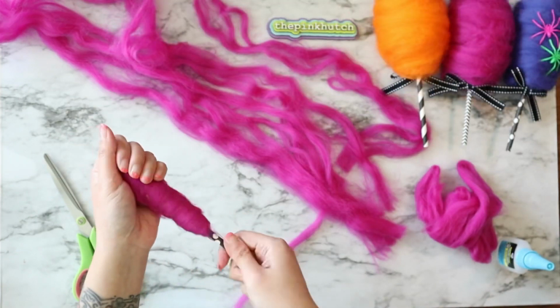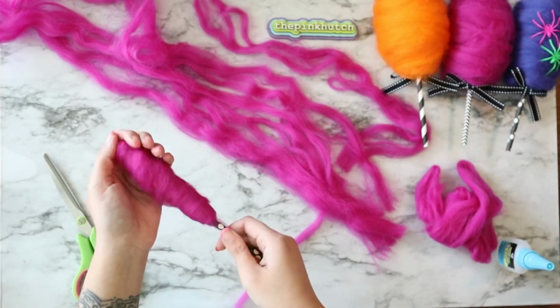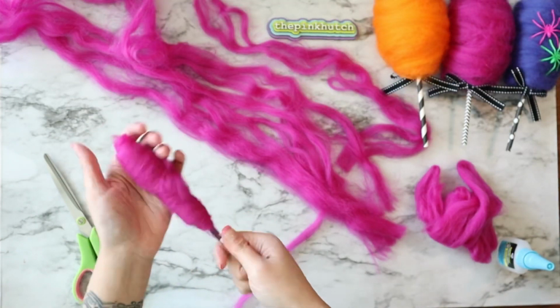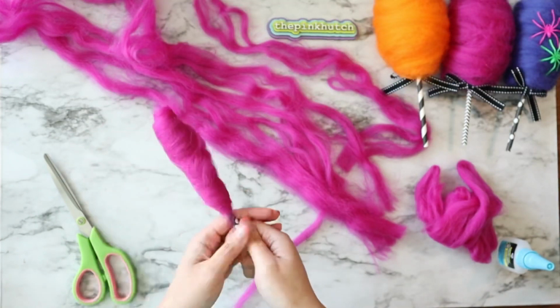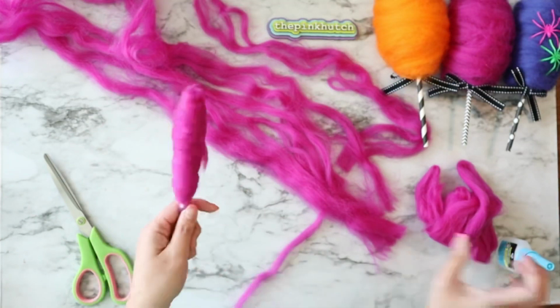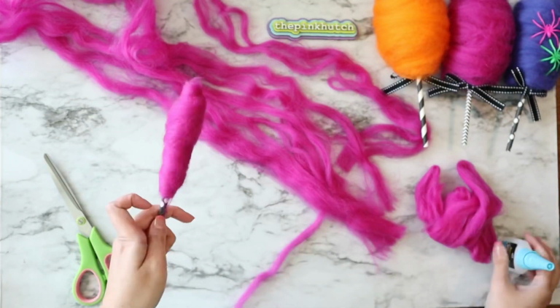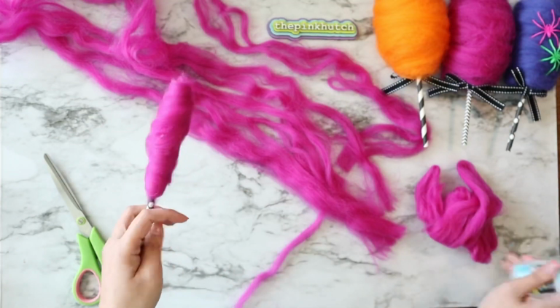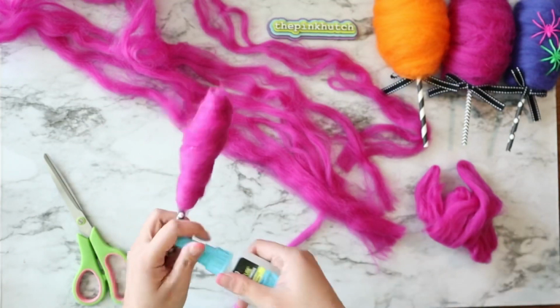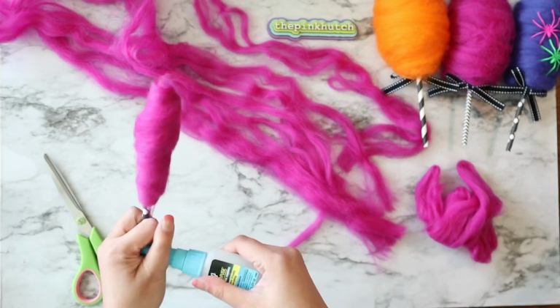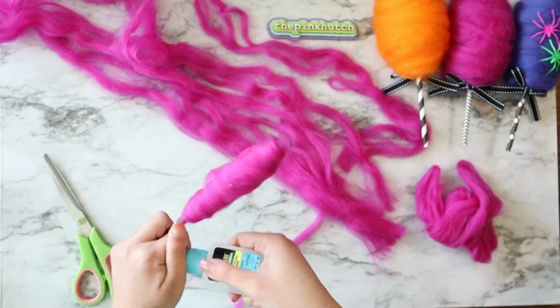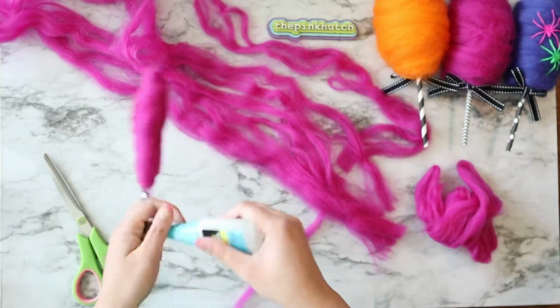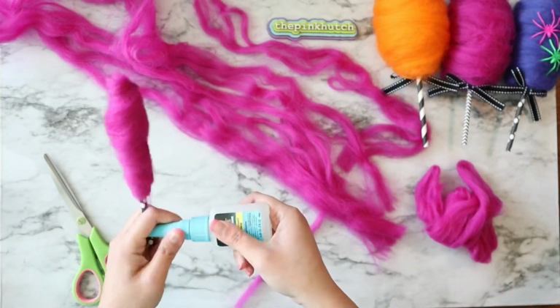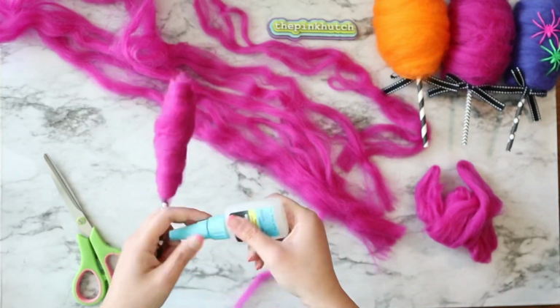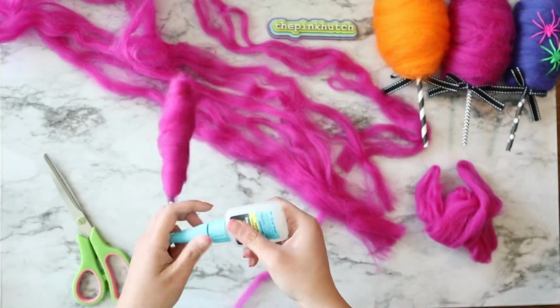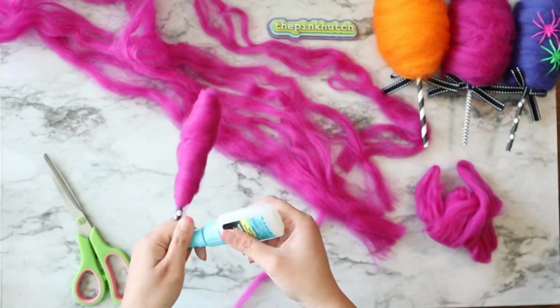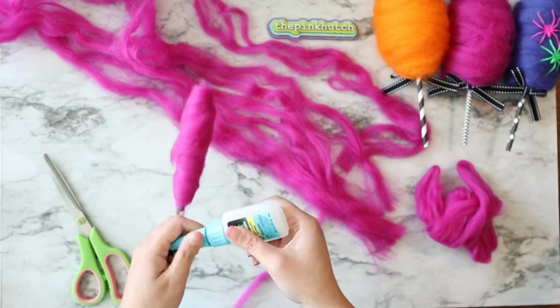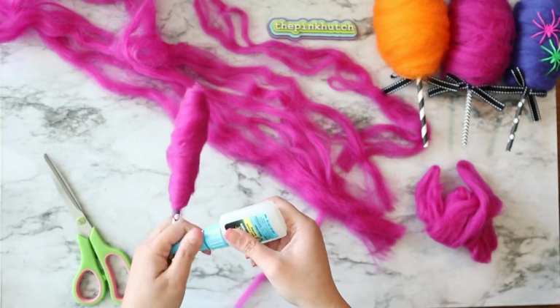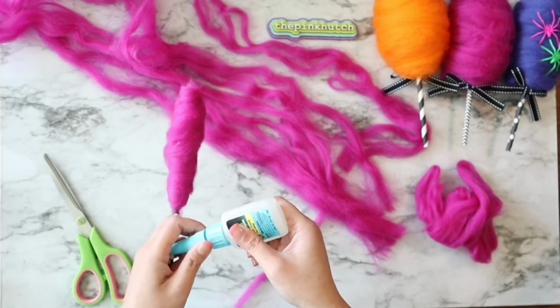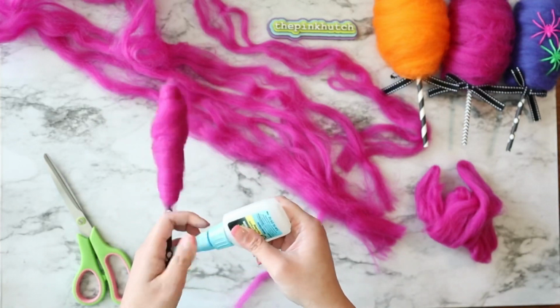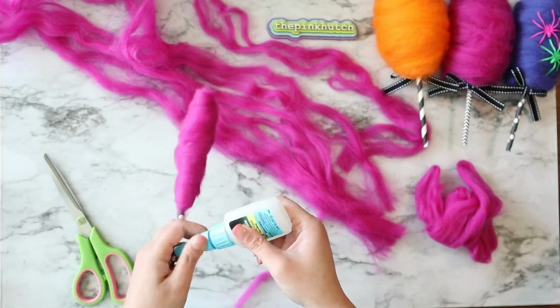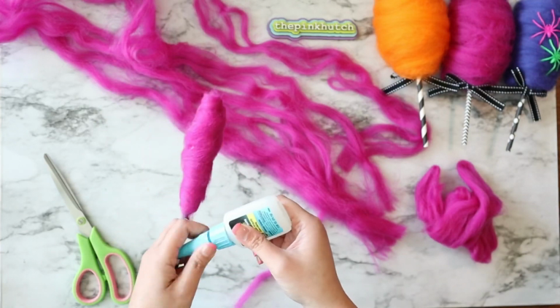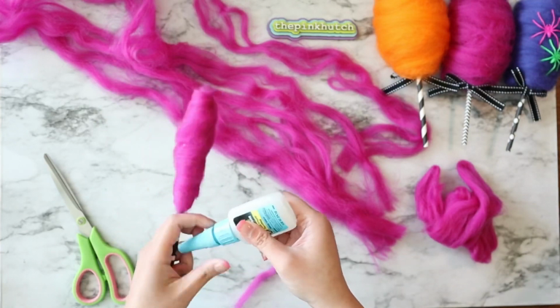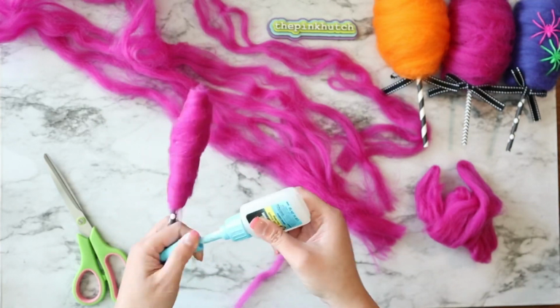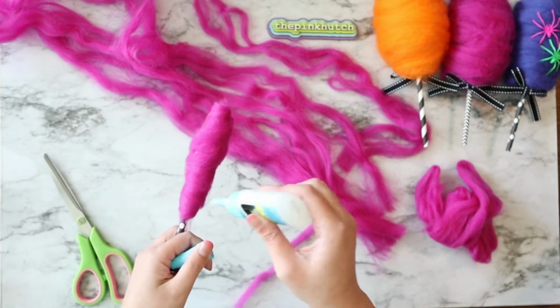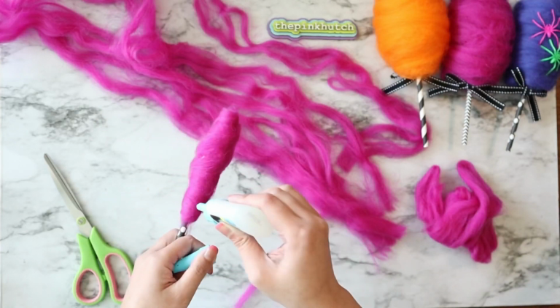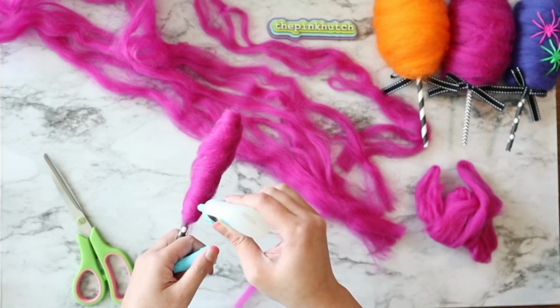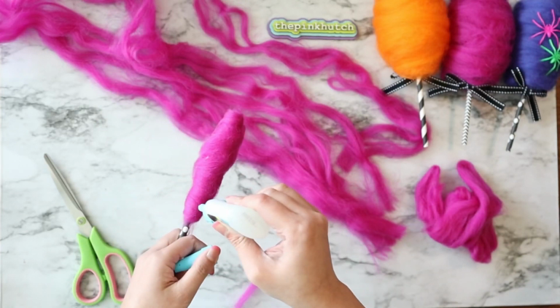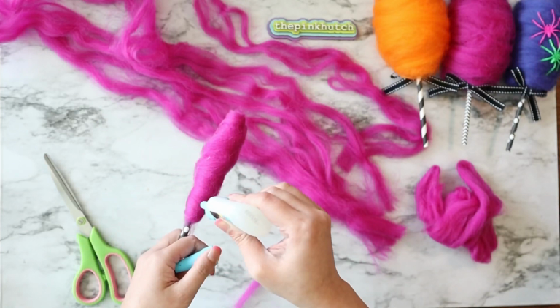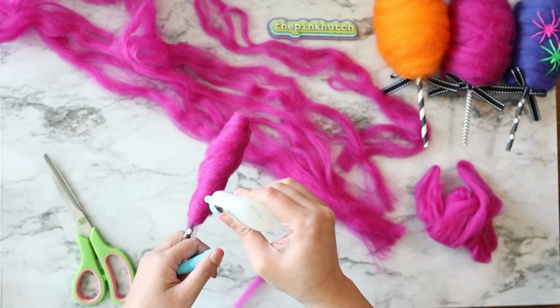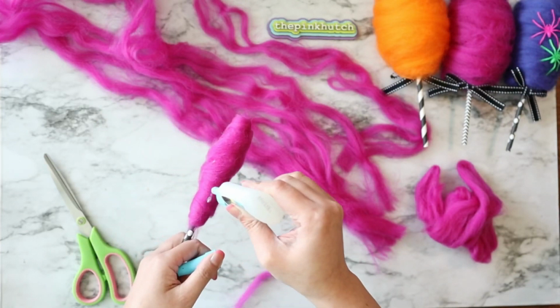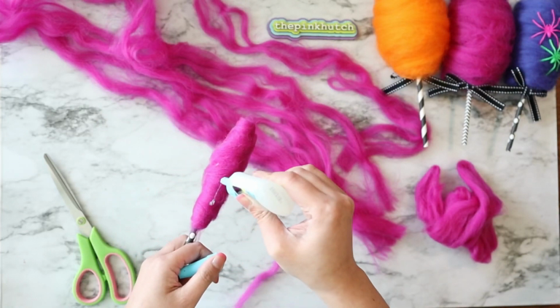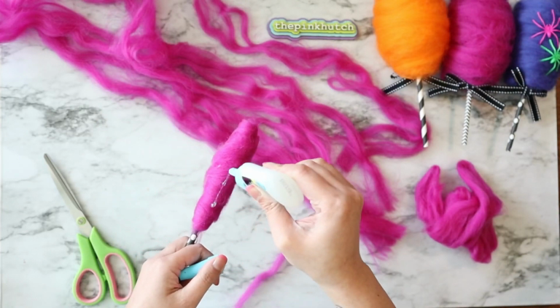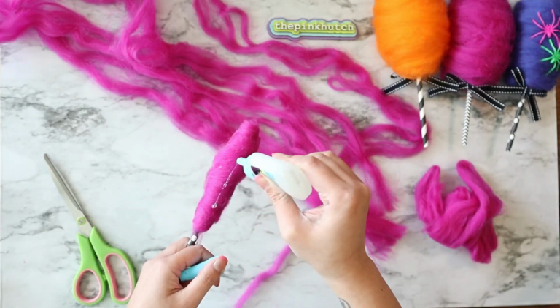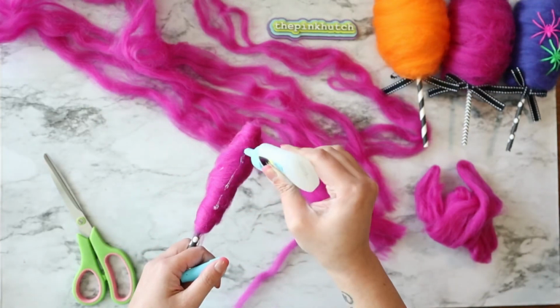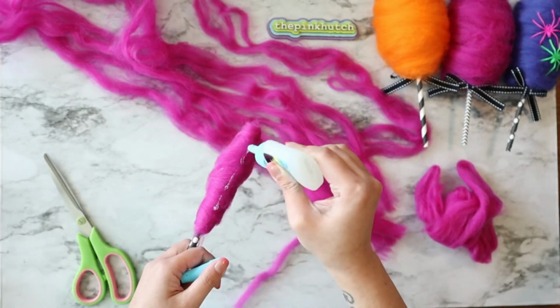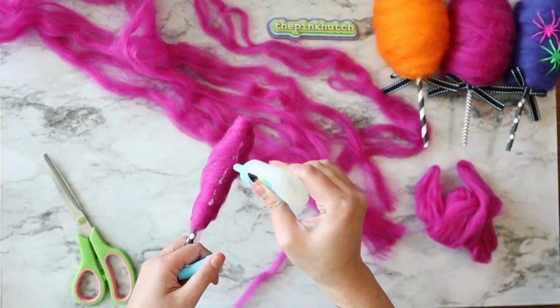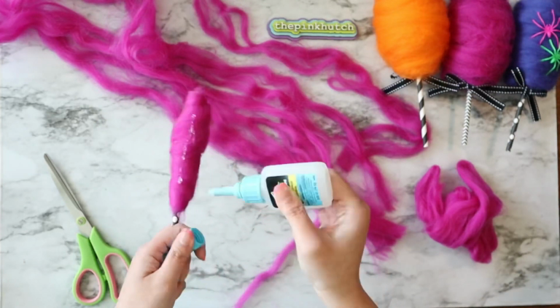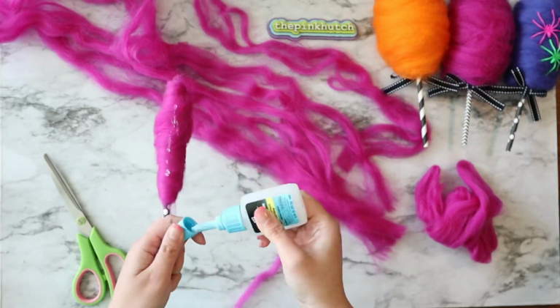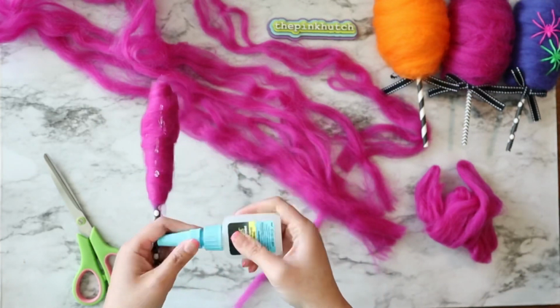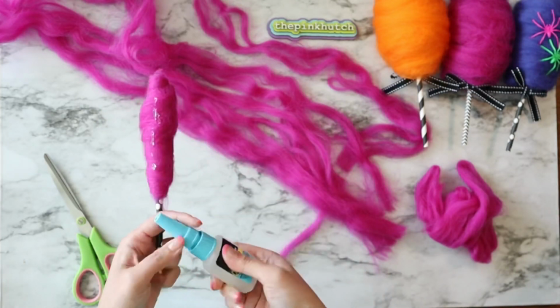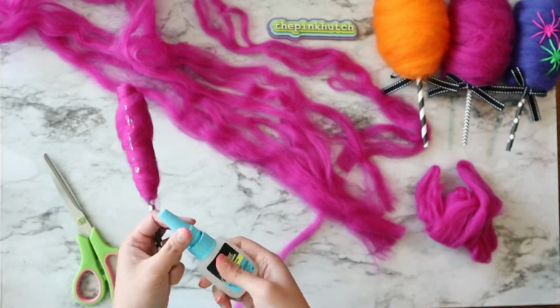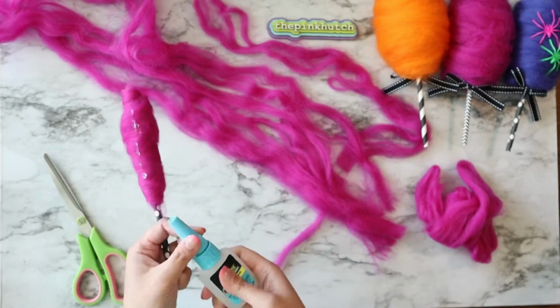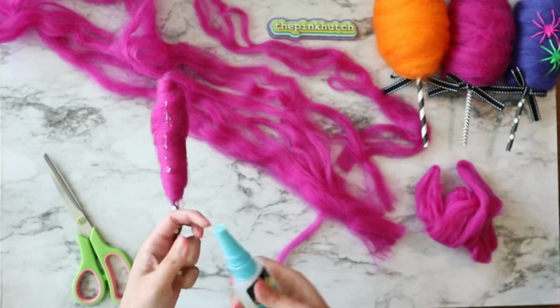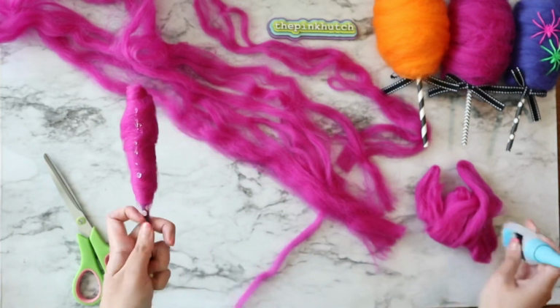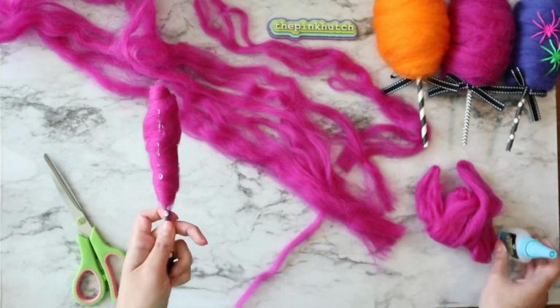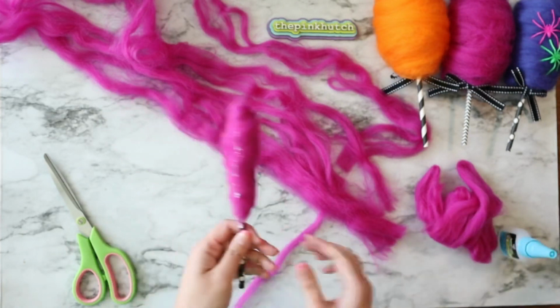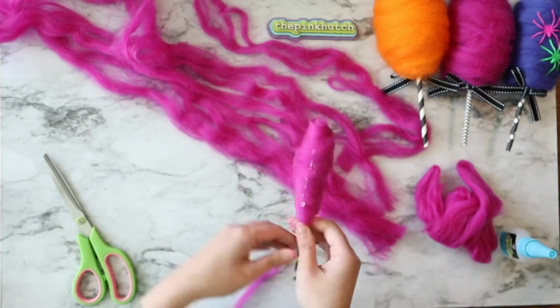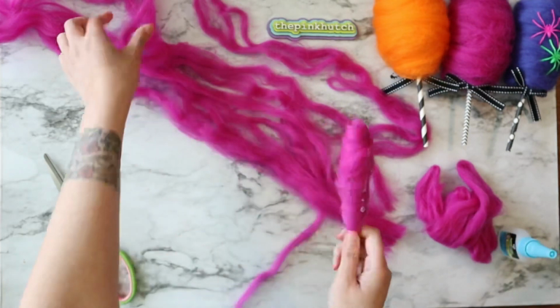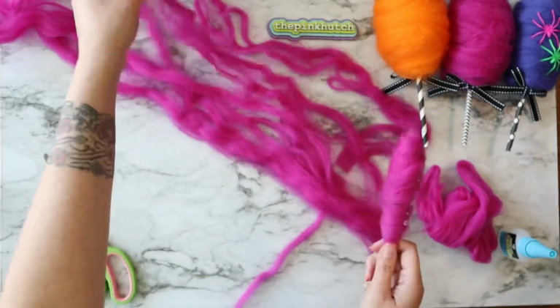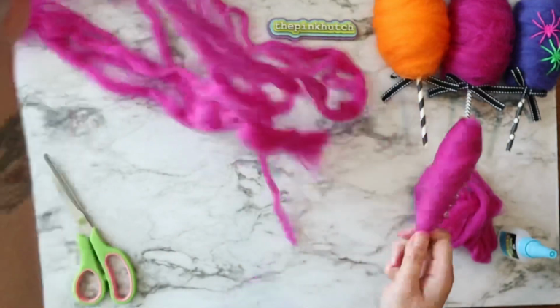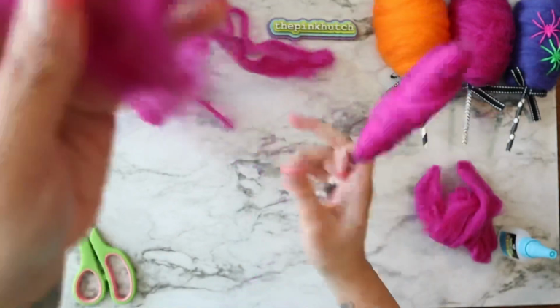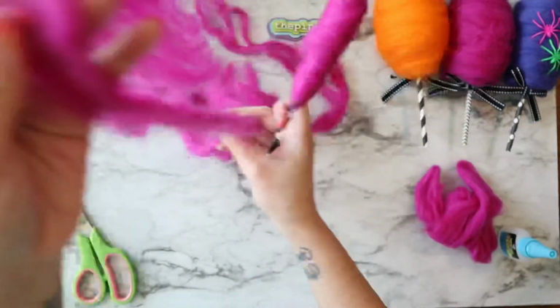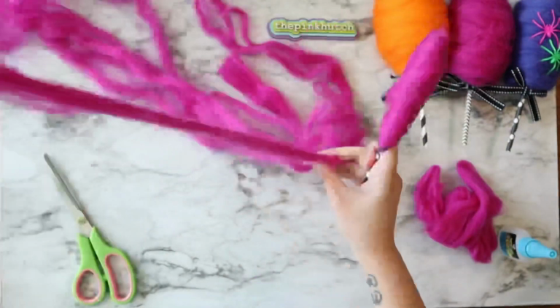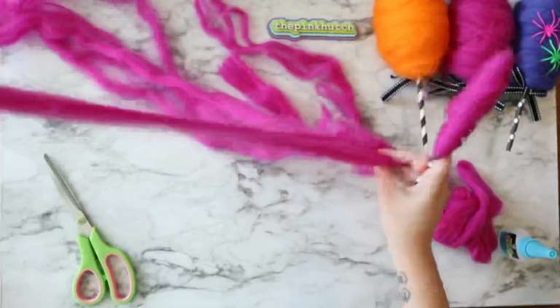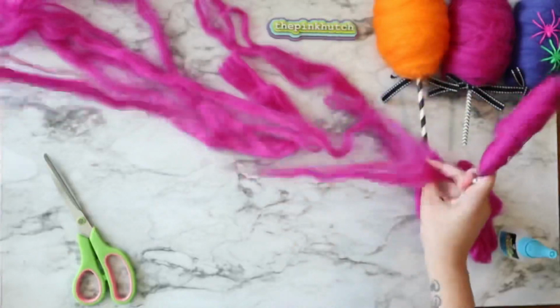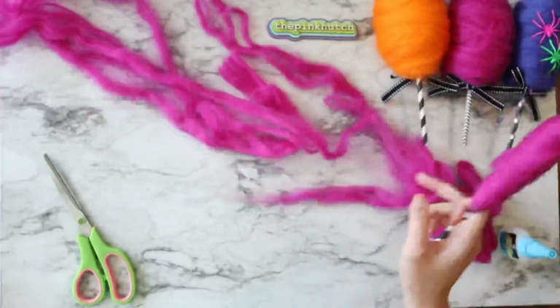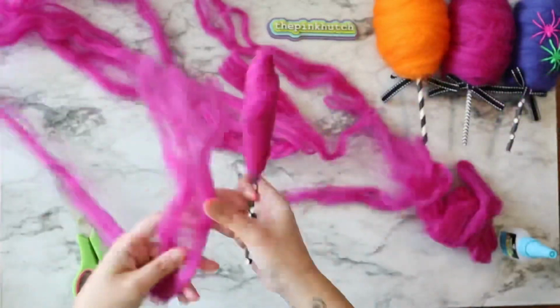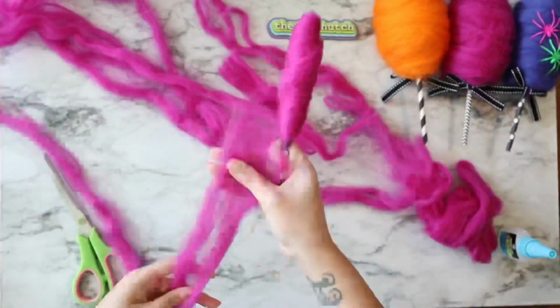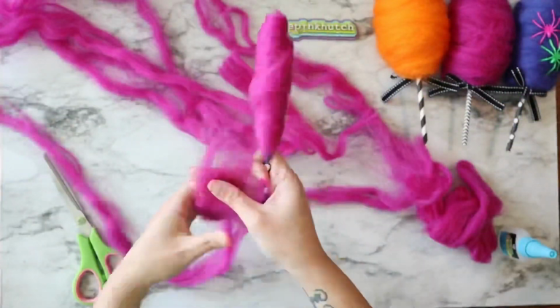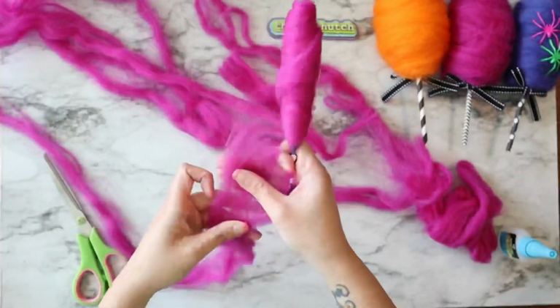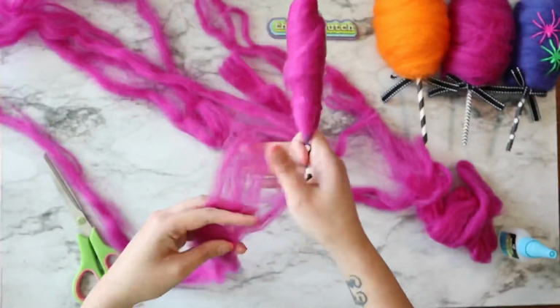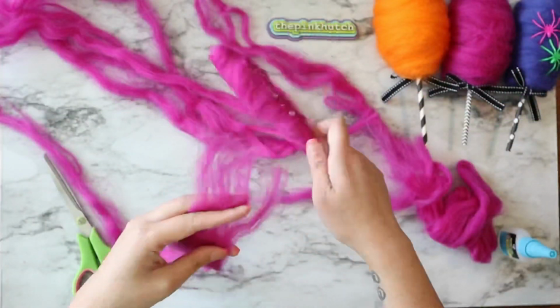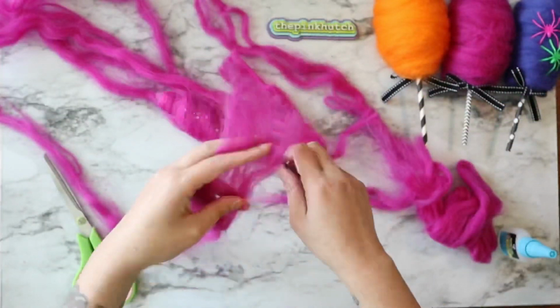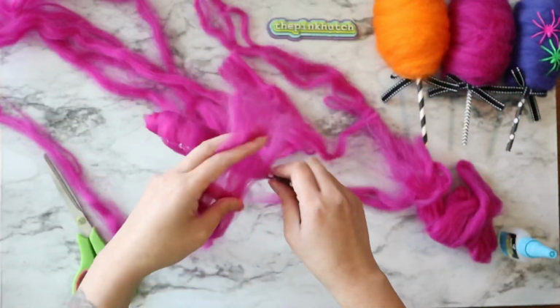I'm going to go ahead and speed through the next process so y'all can see what I'm doing, and we're basically going to keep repeating those steps.